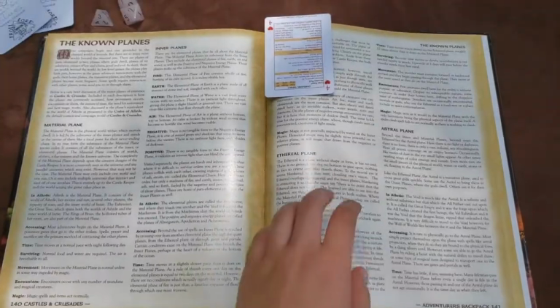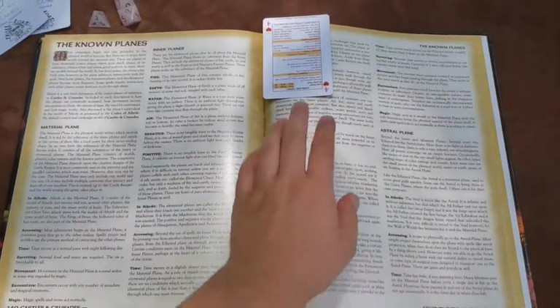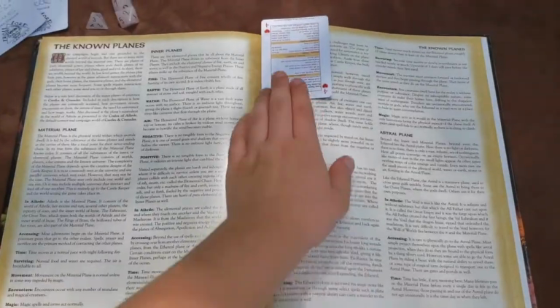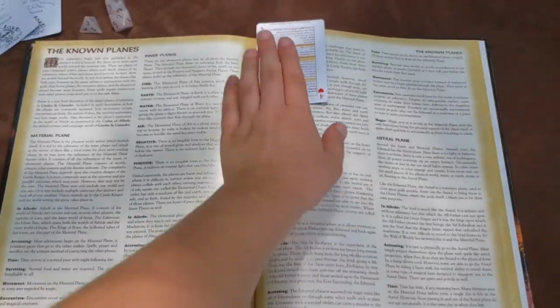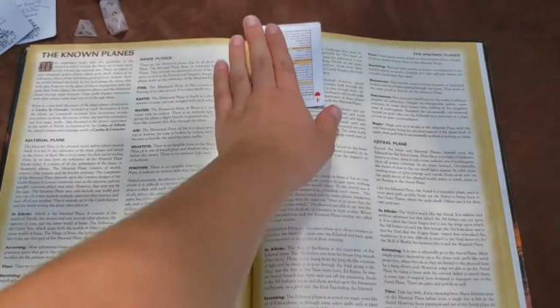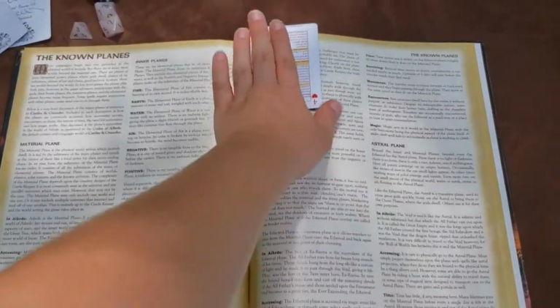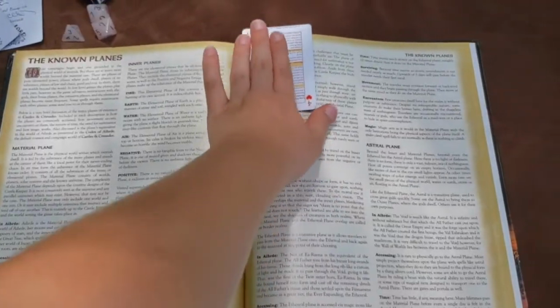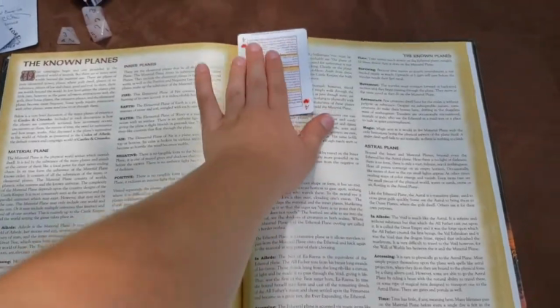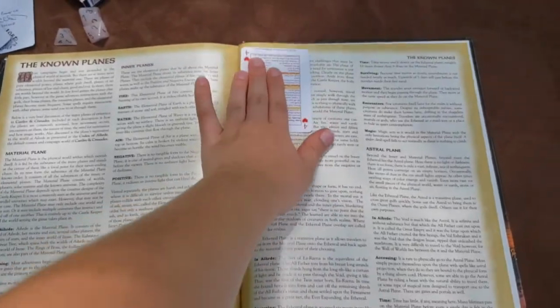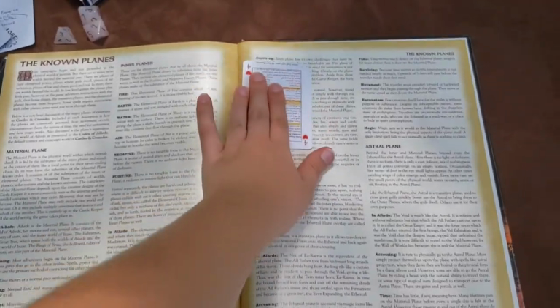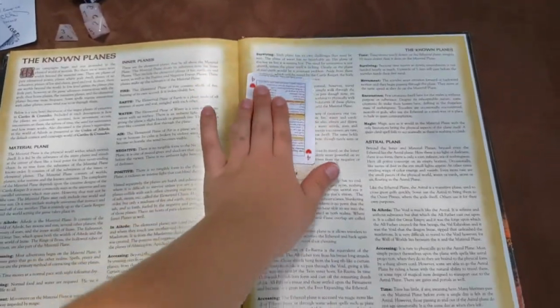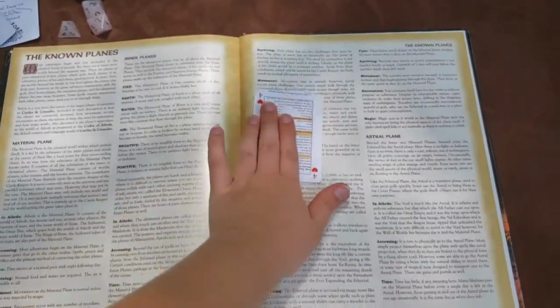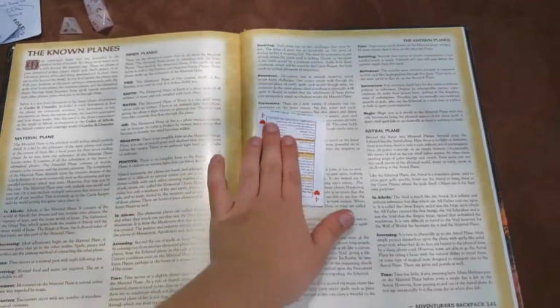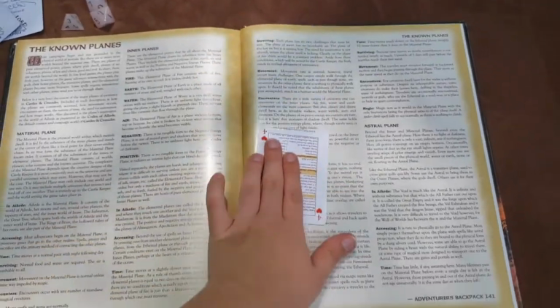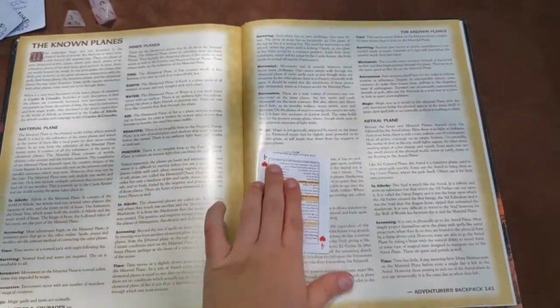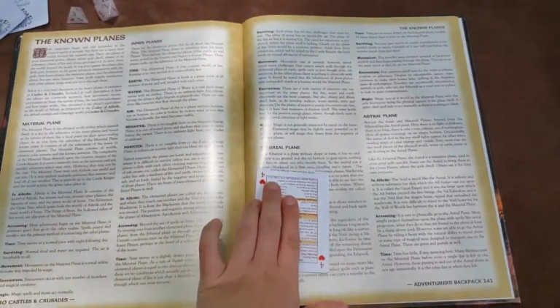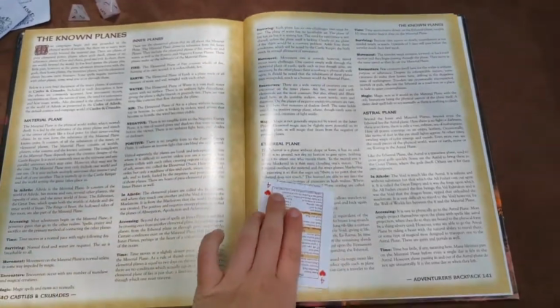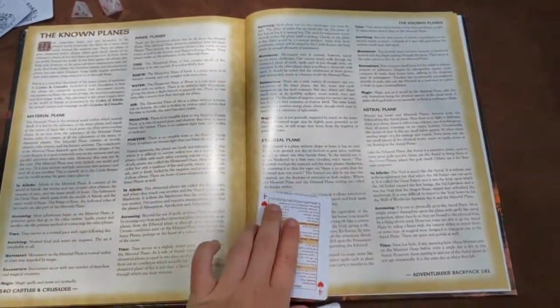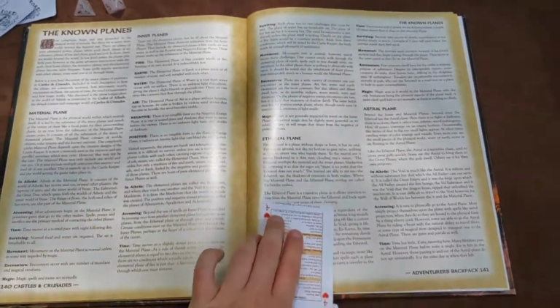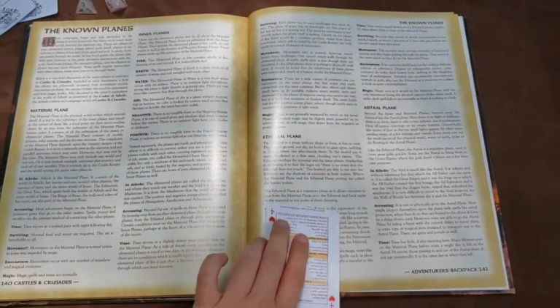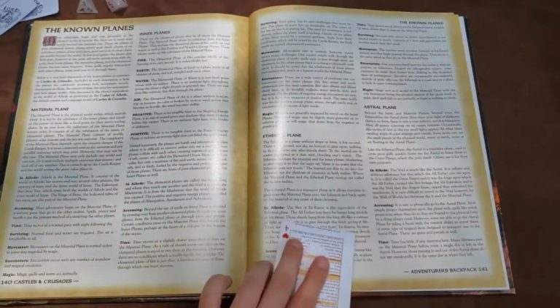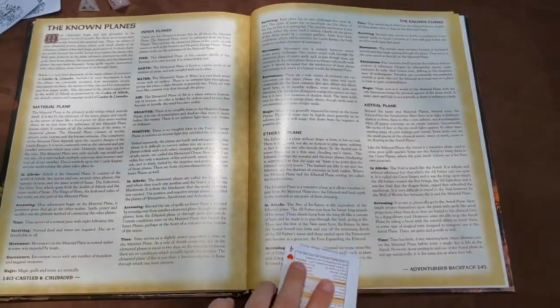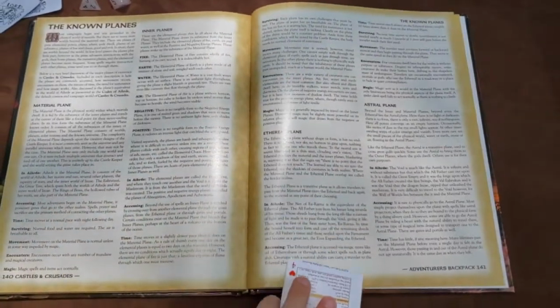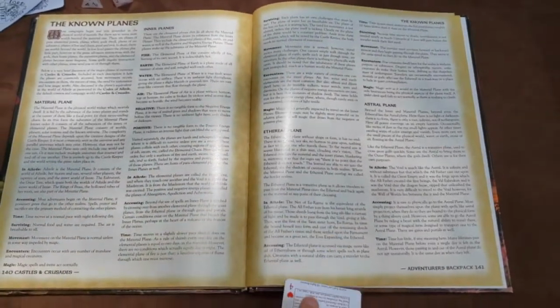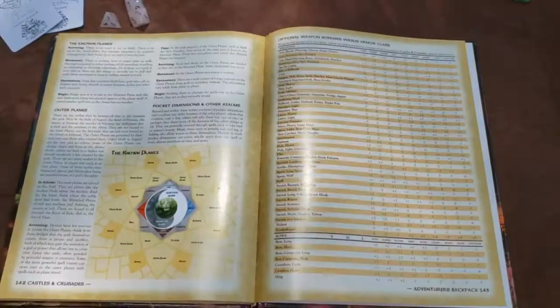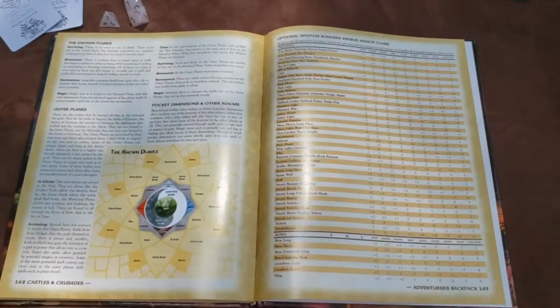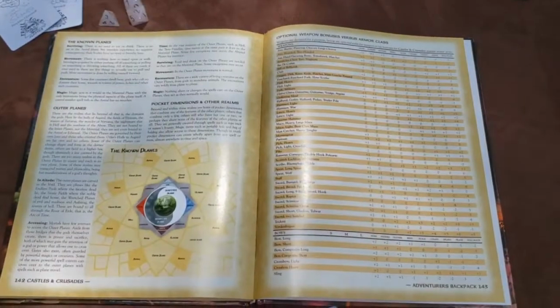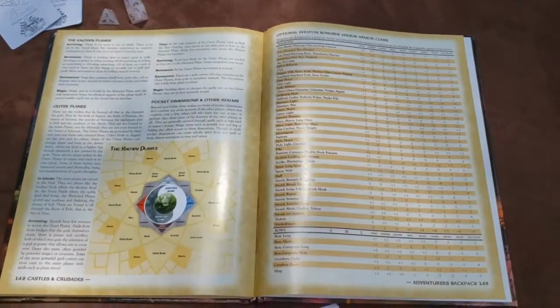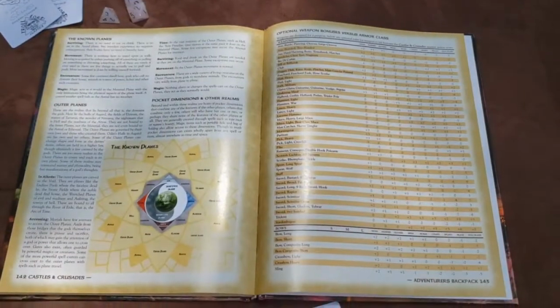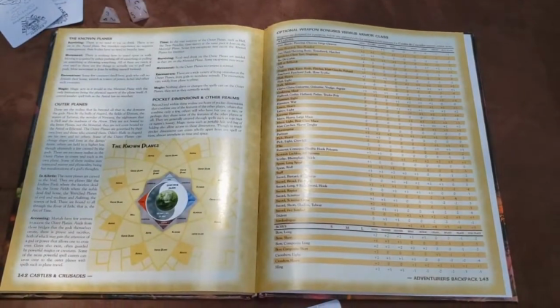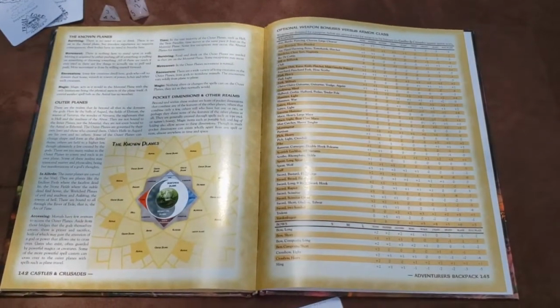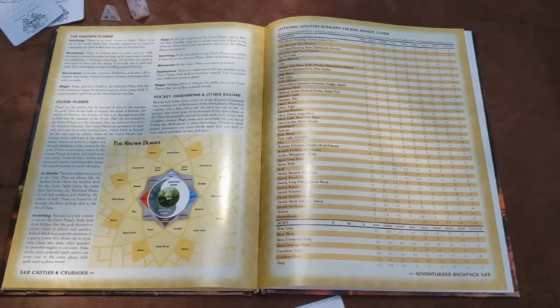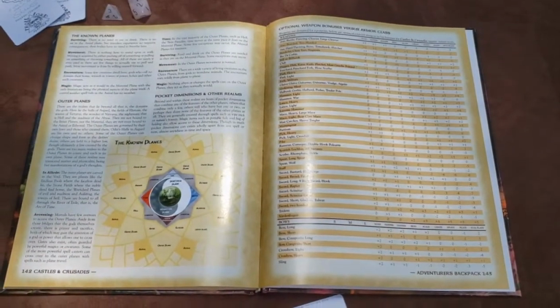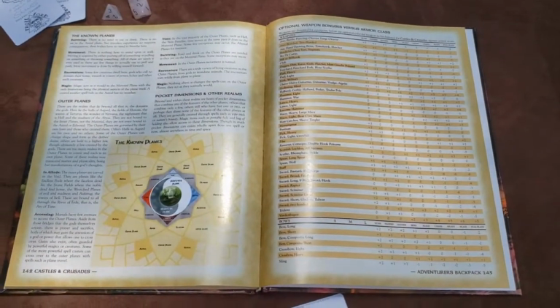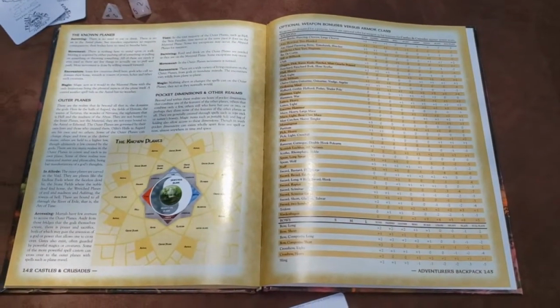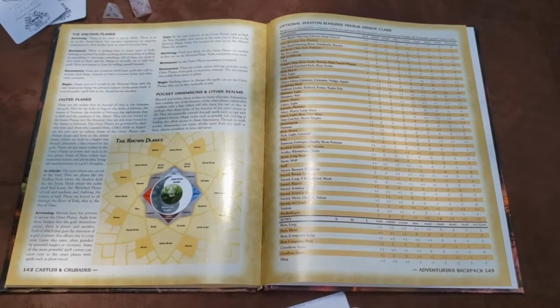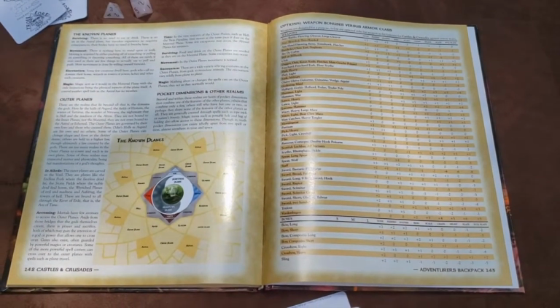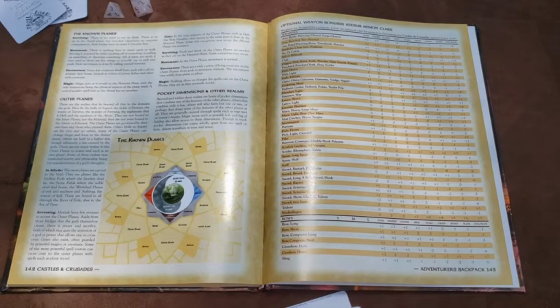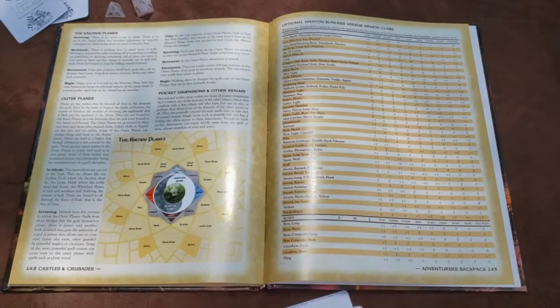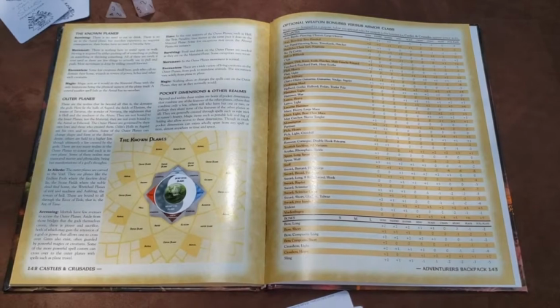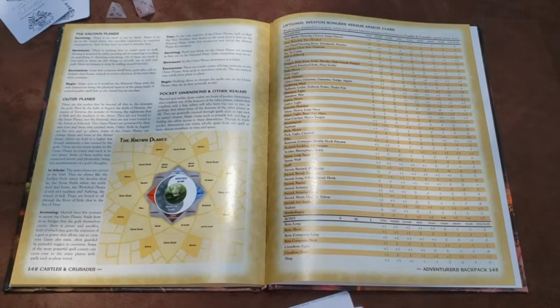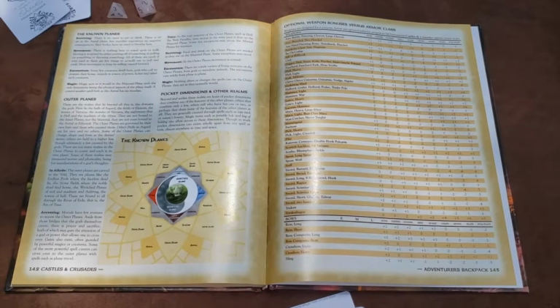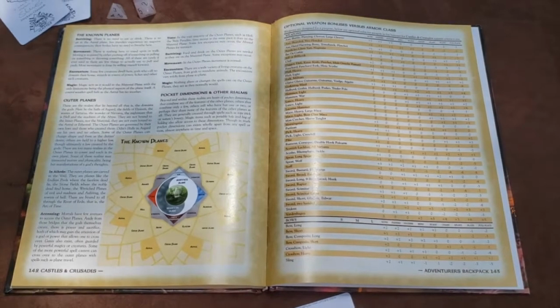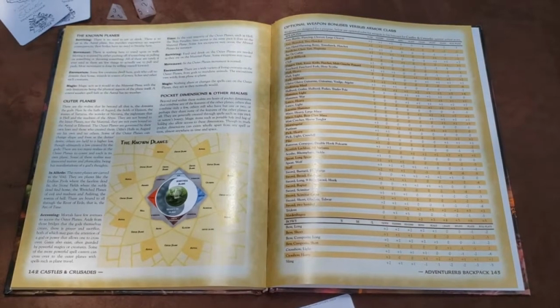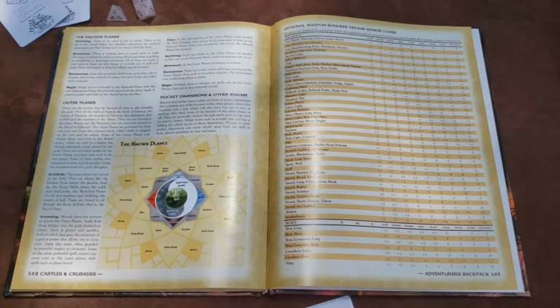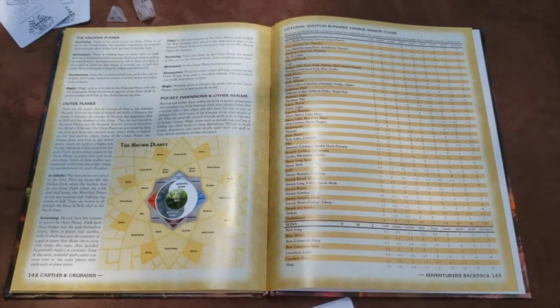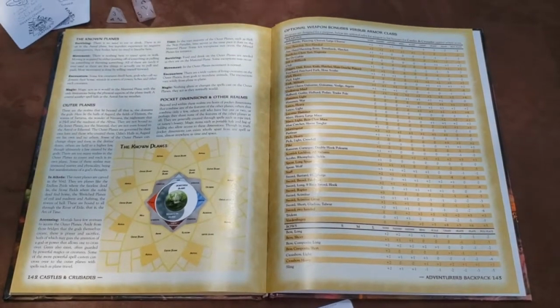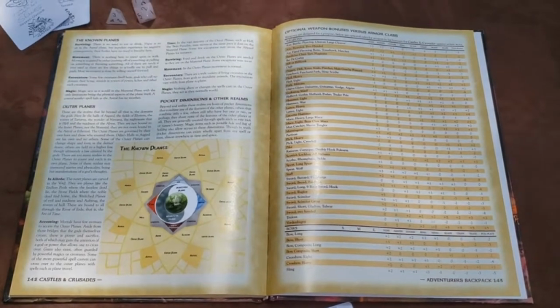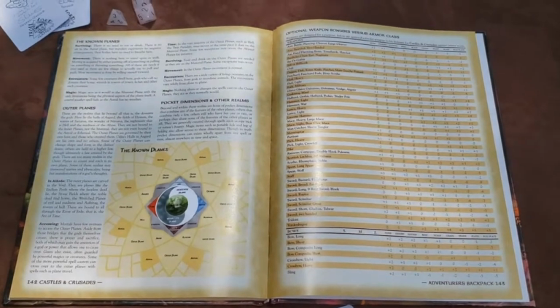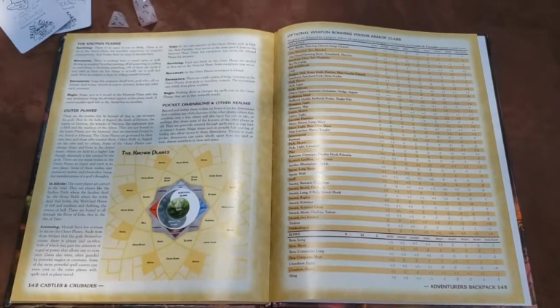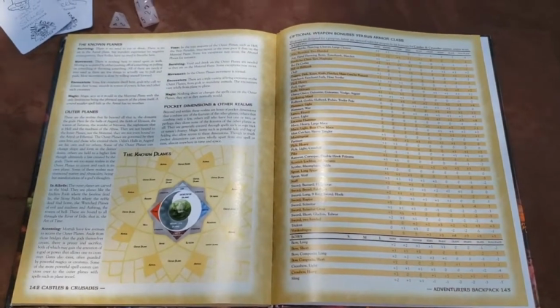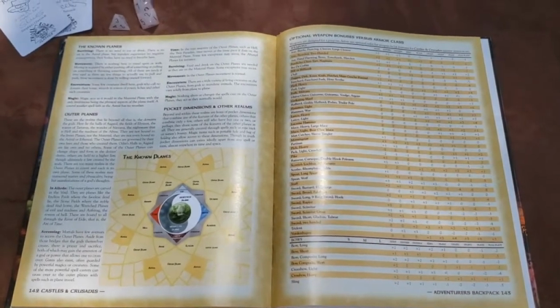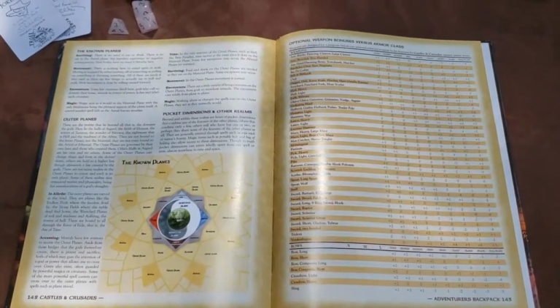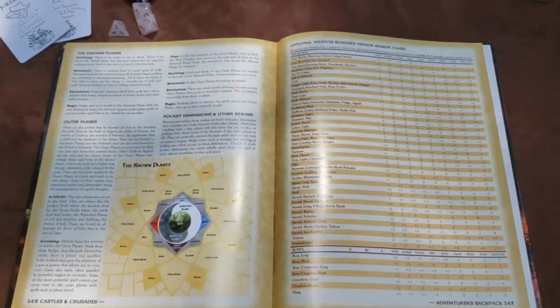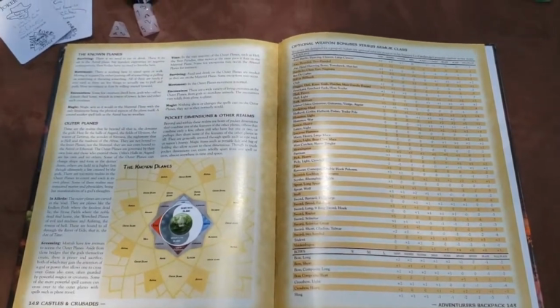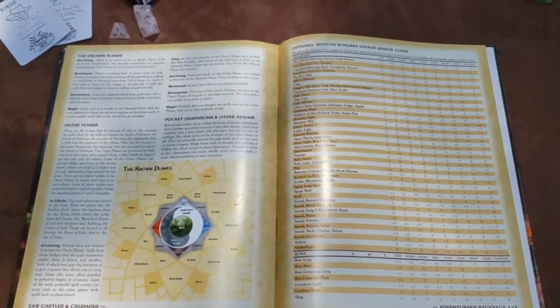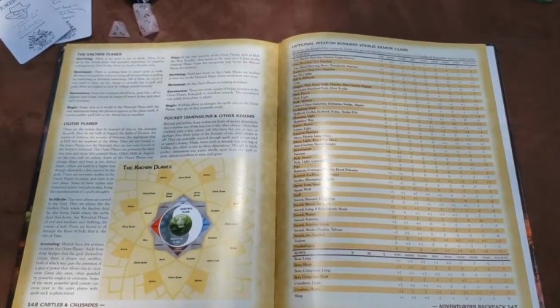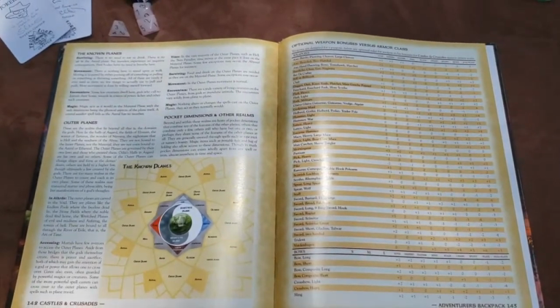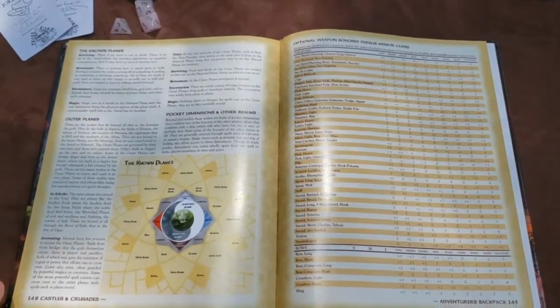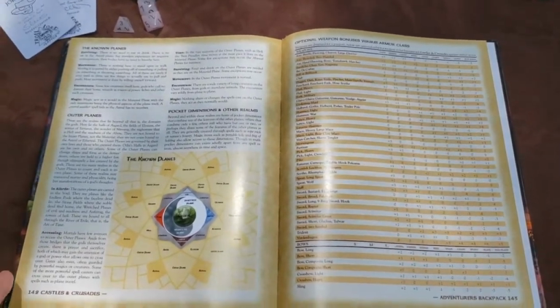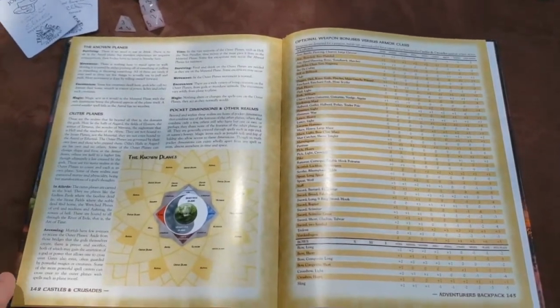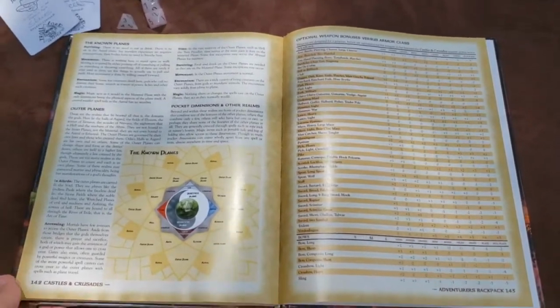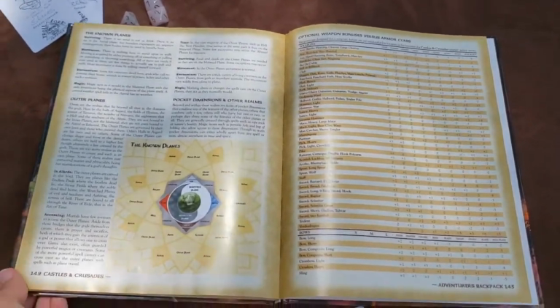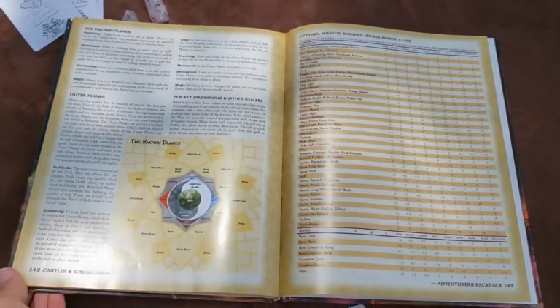It also includes class information, combat tables, the outer and inner planes, an optional bonus against the AC chart, and animal husbandry.